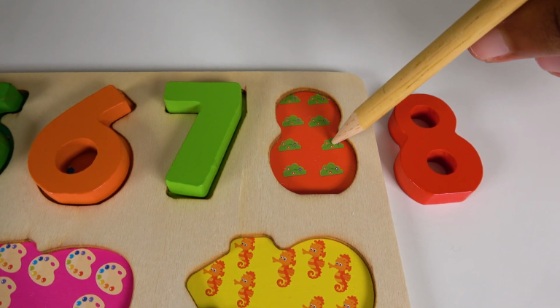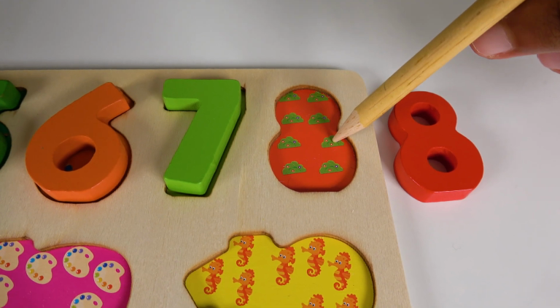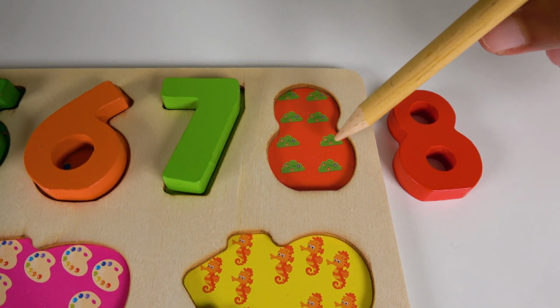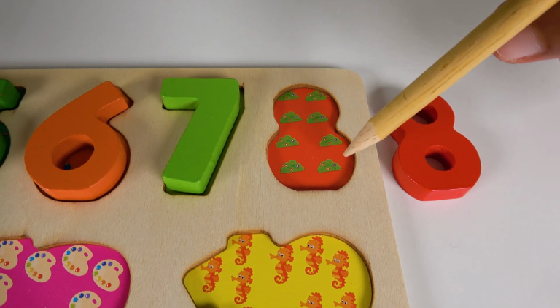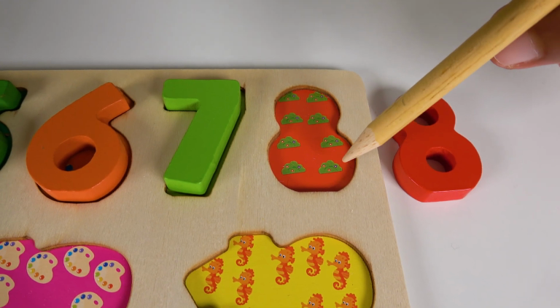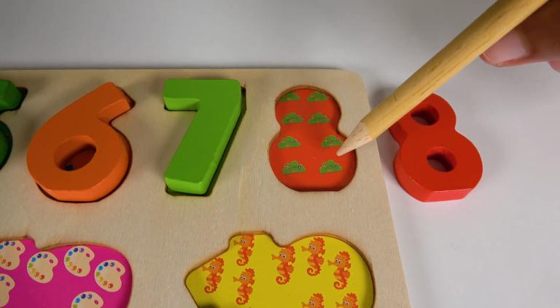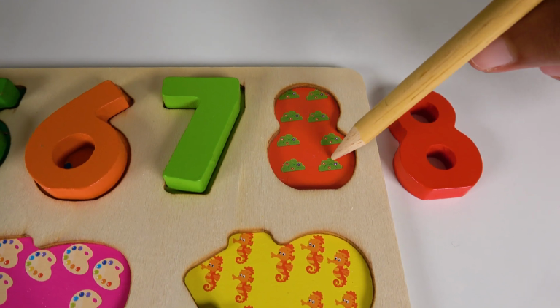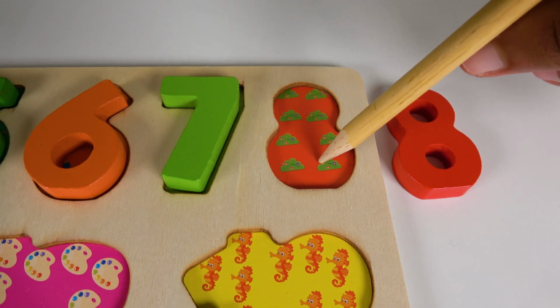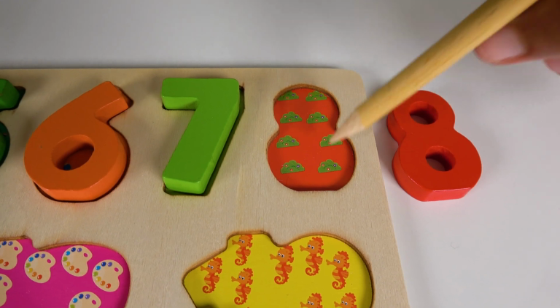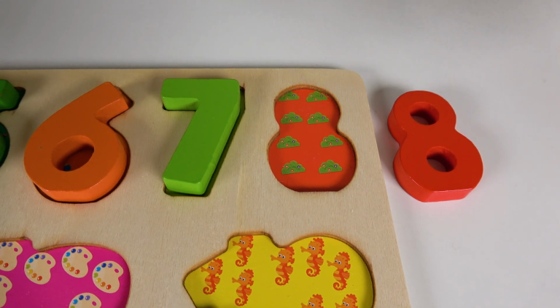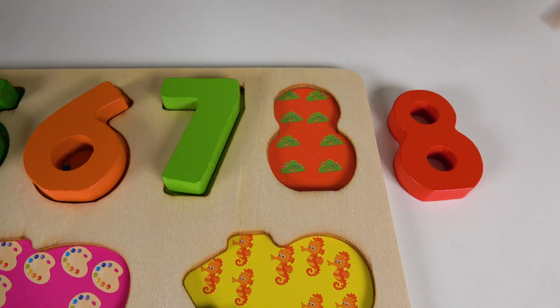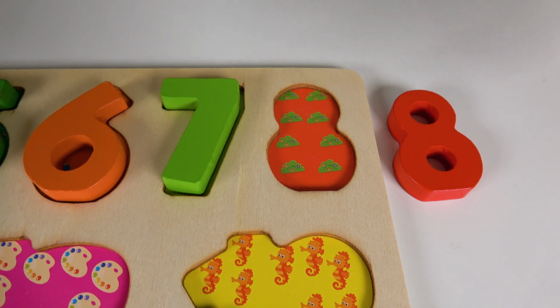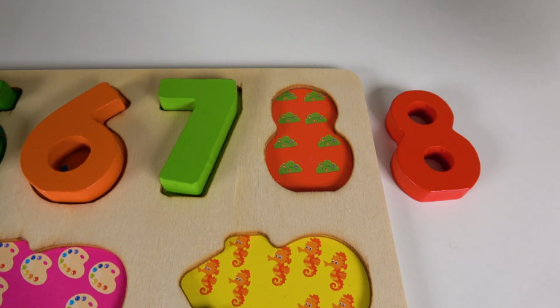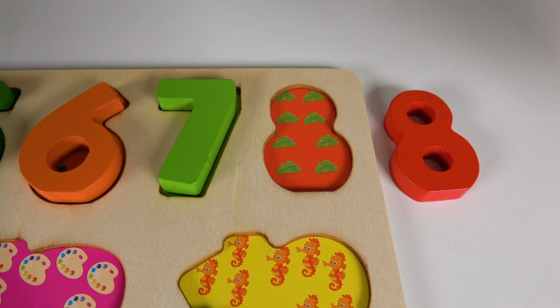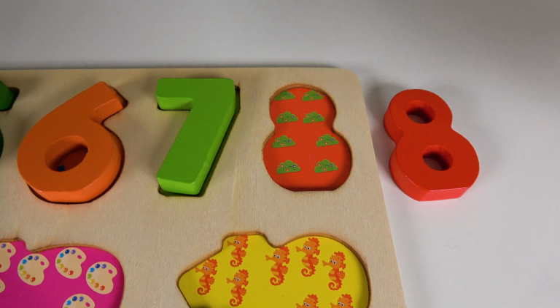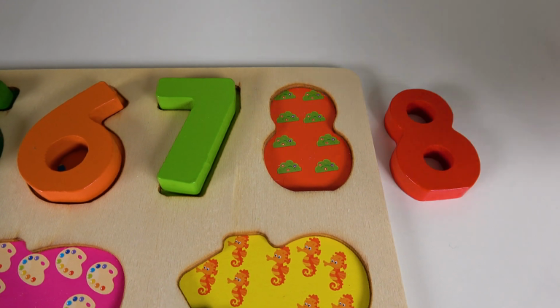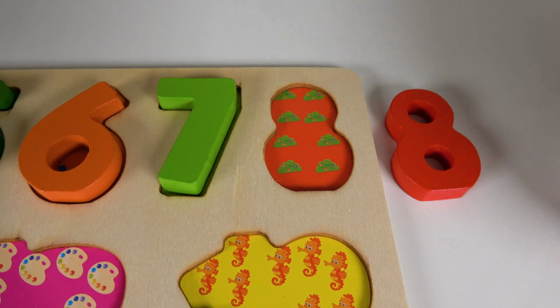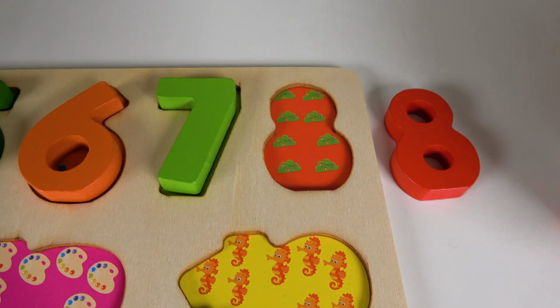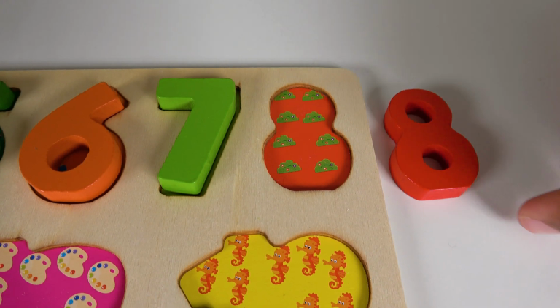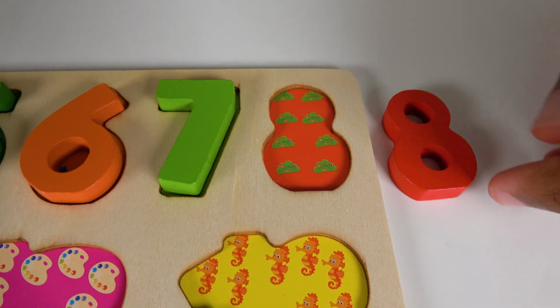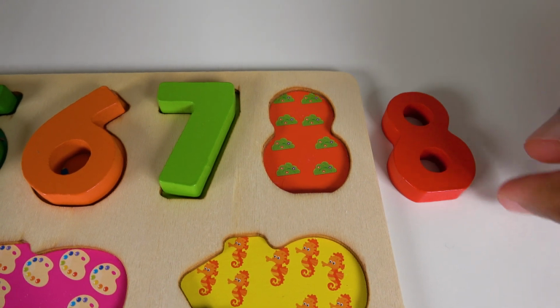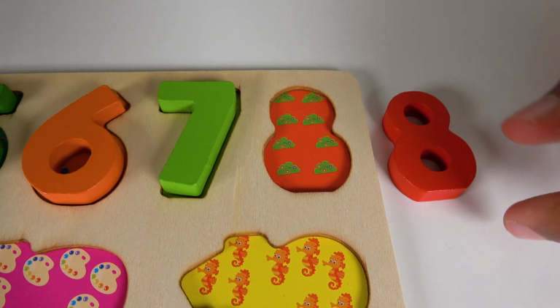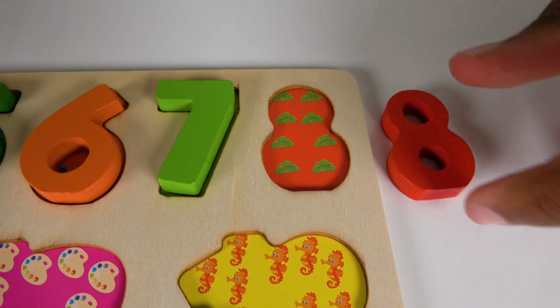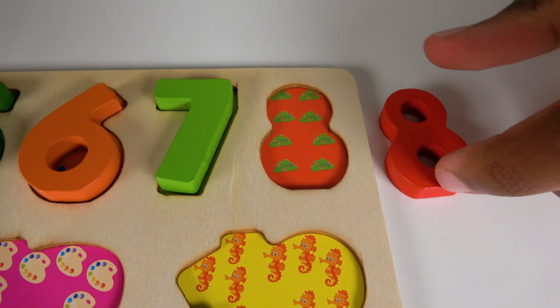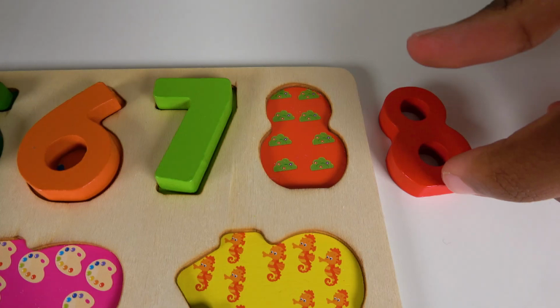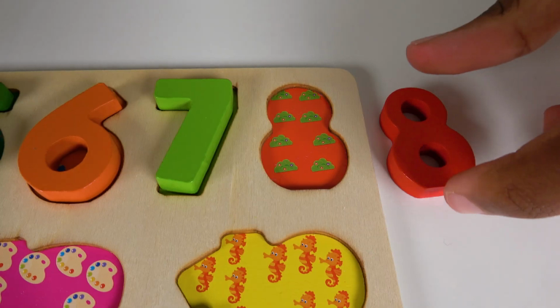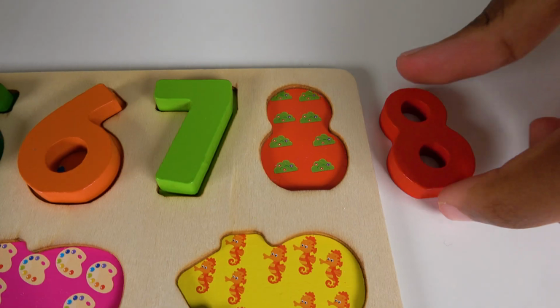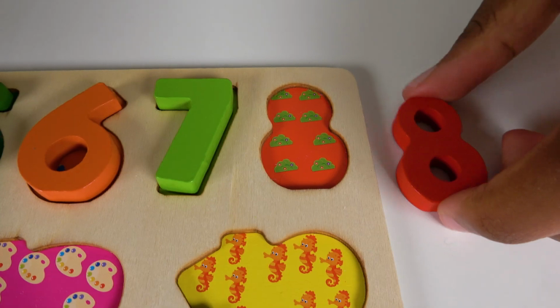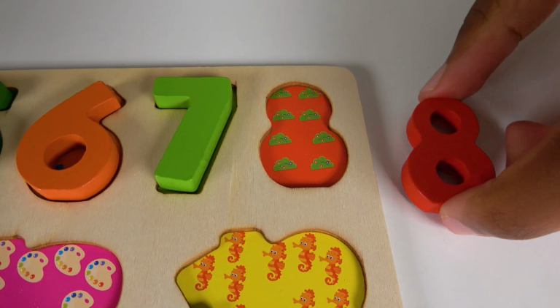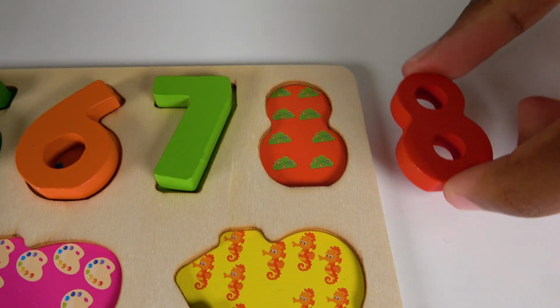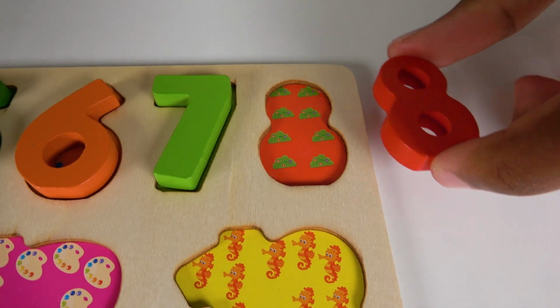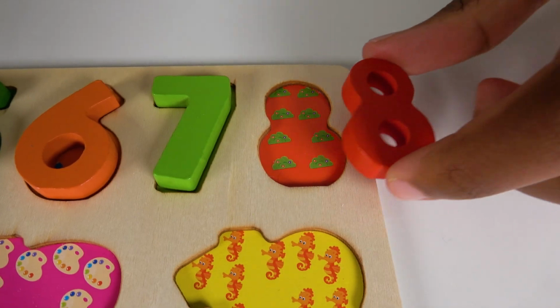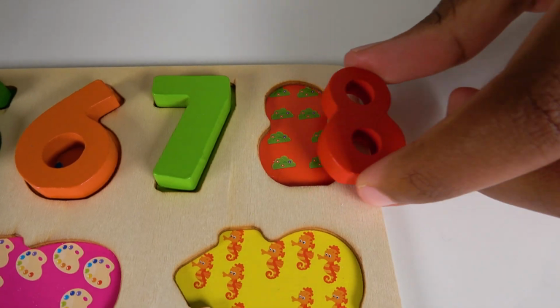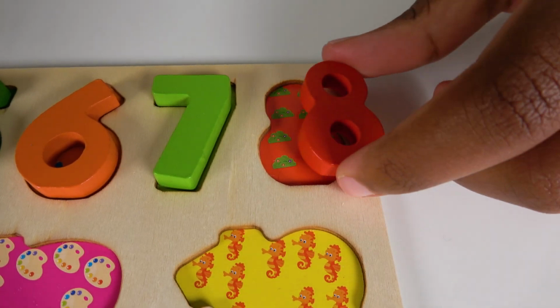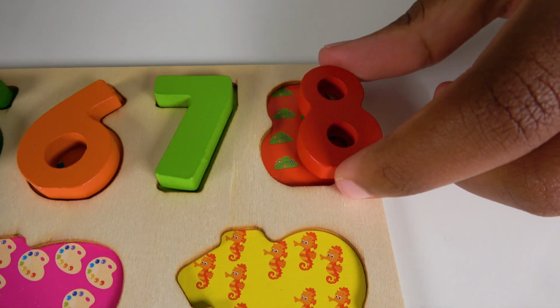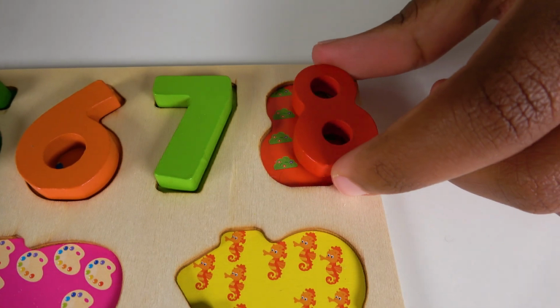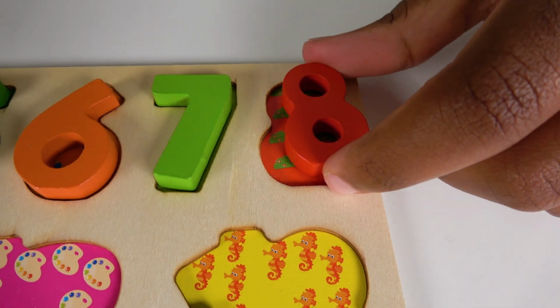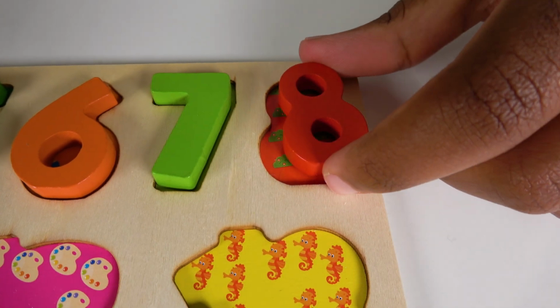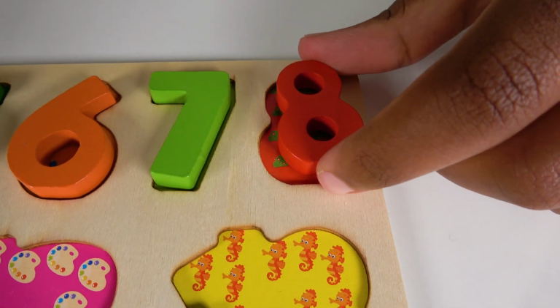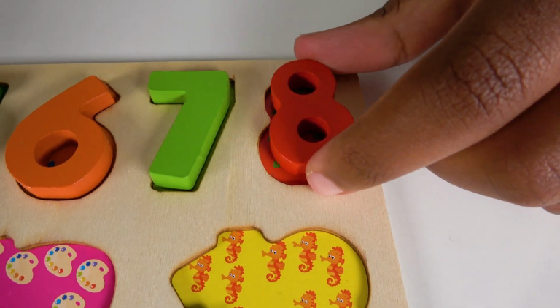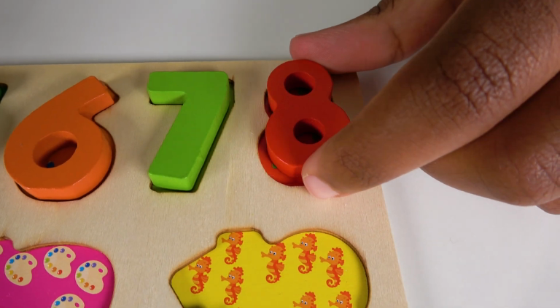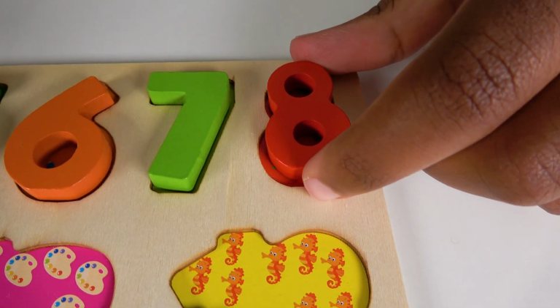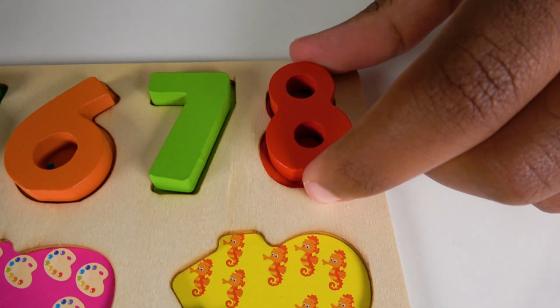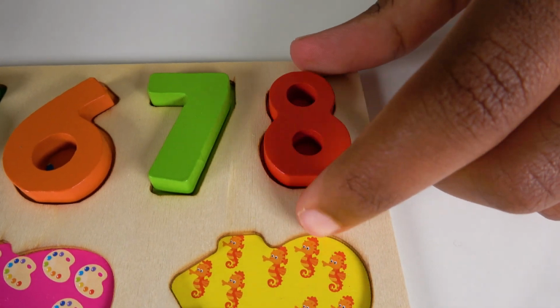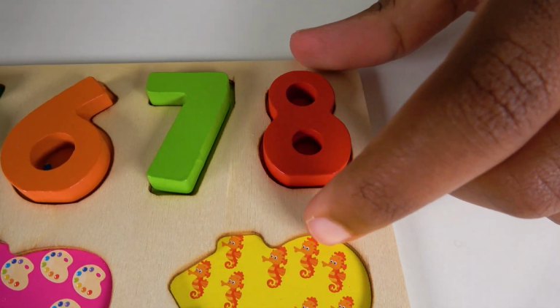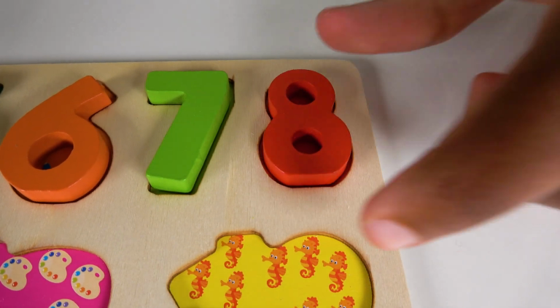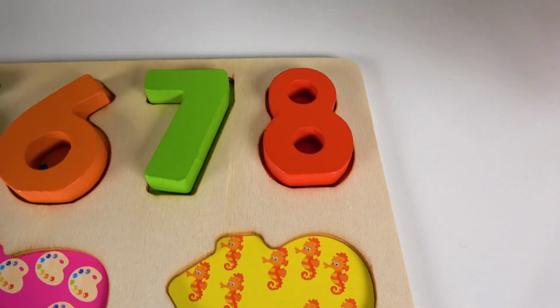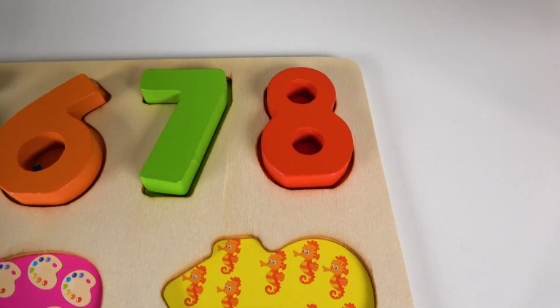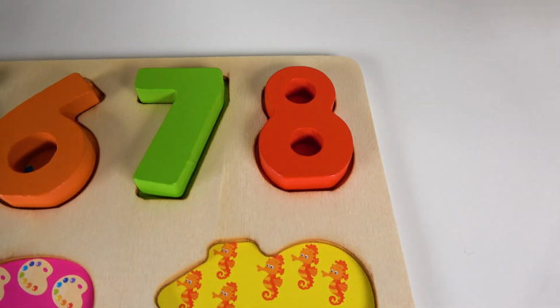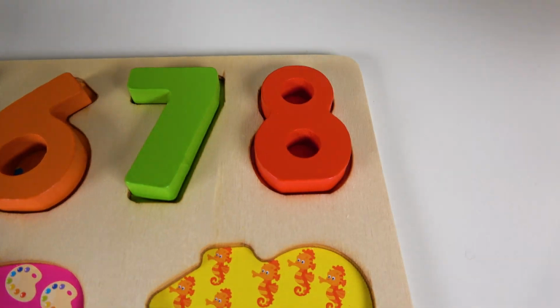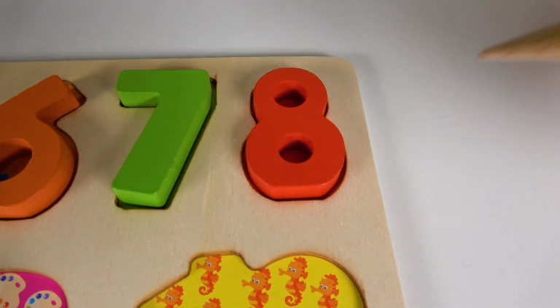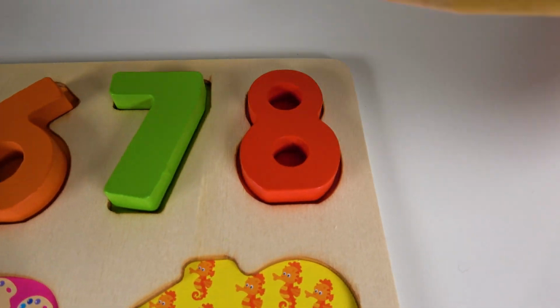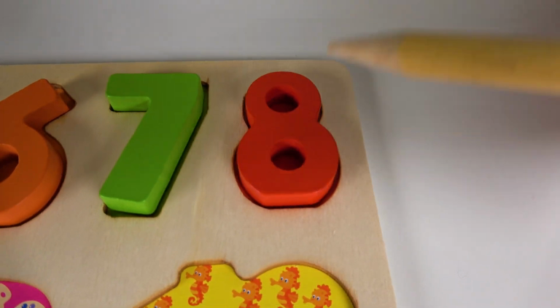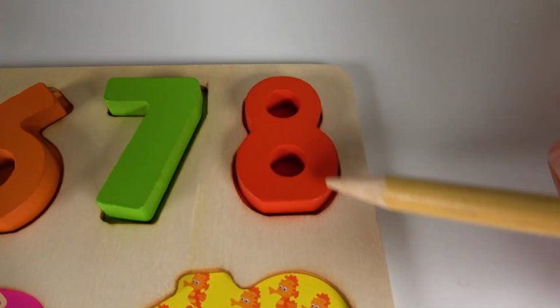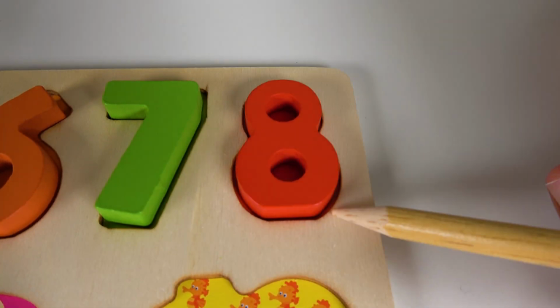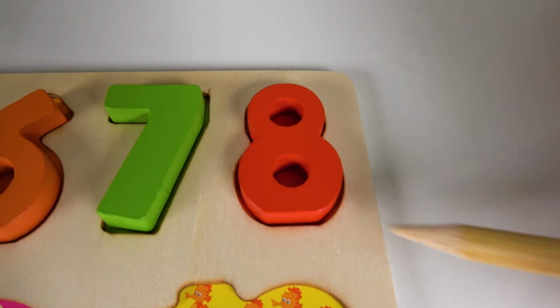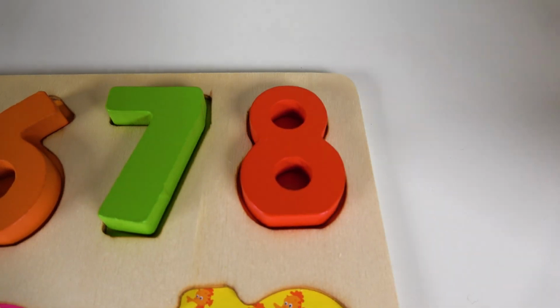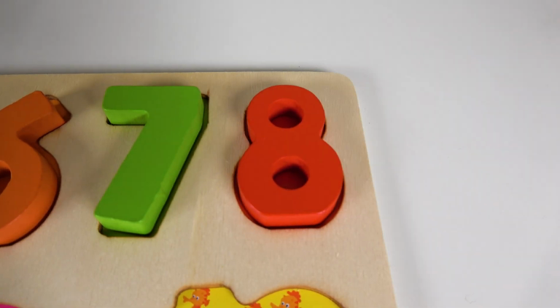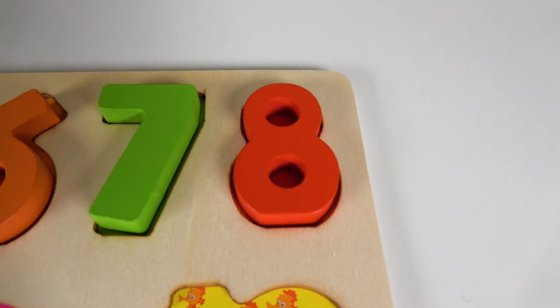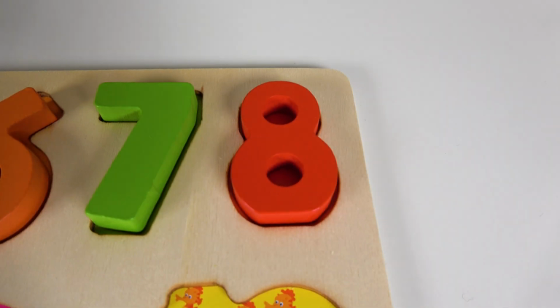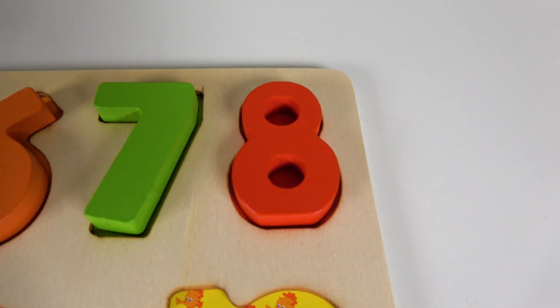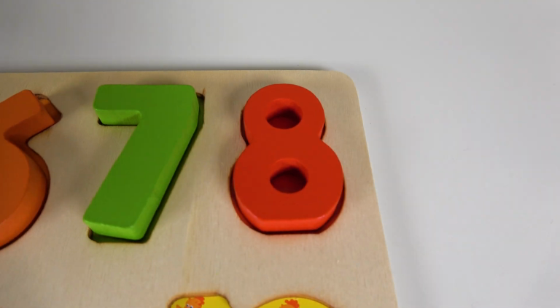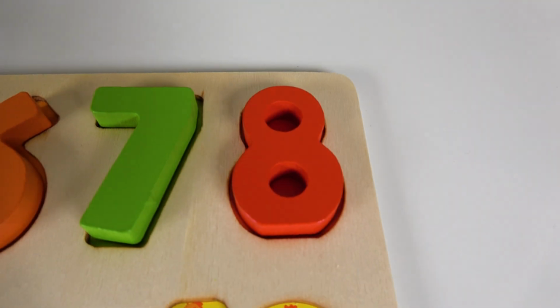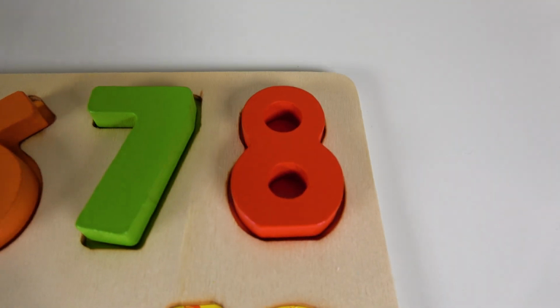Eight. Eight bushes. Eight. The number eight will go right here. Eight.